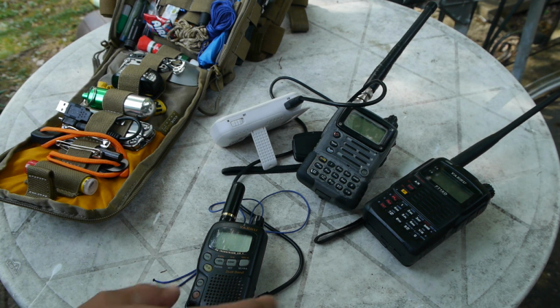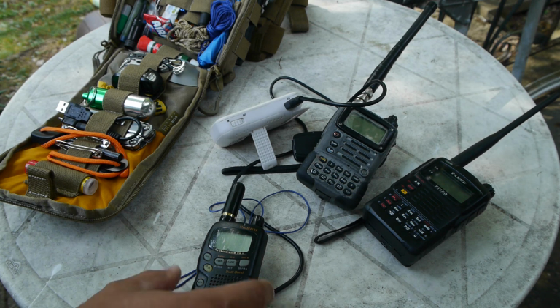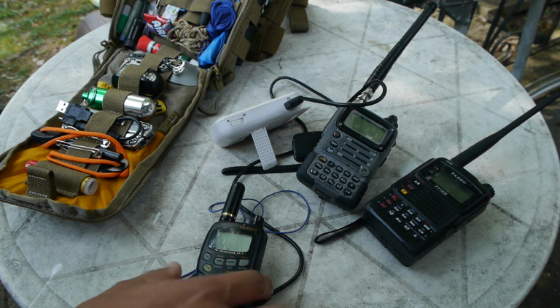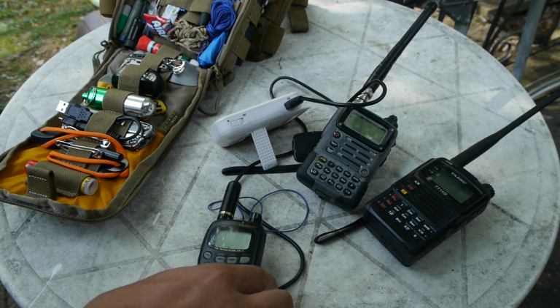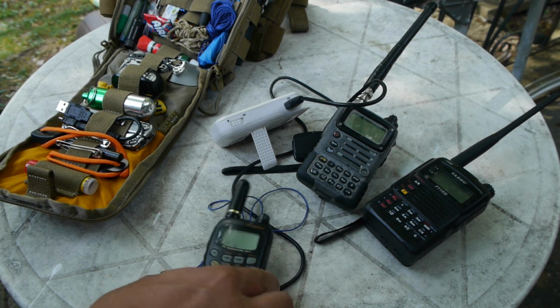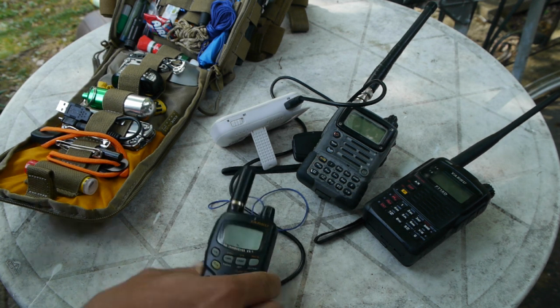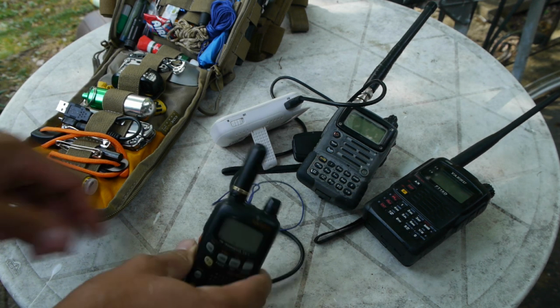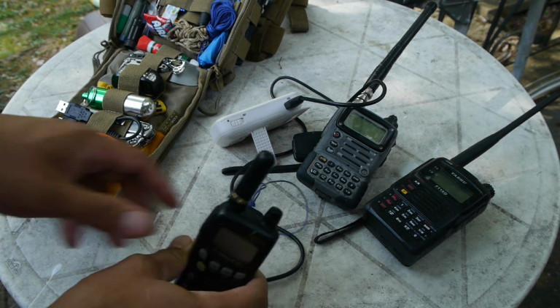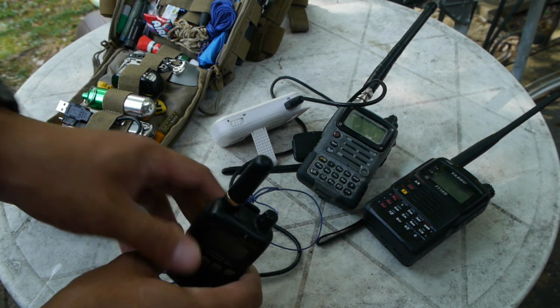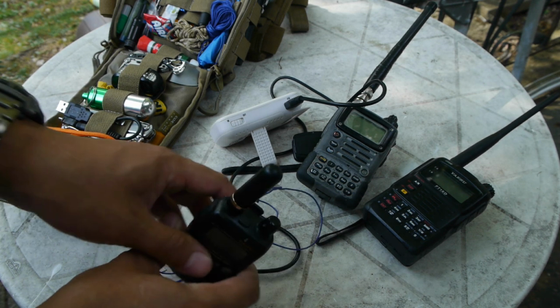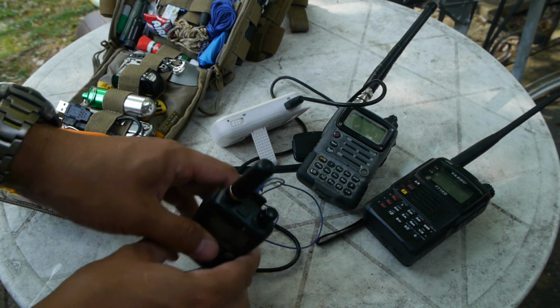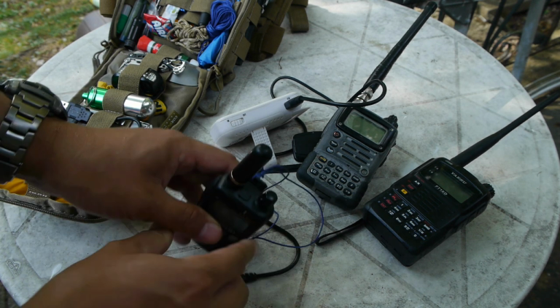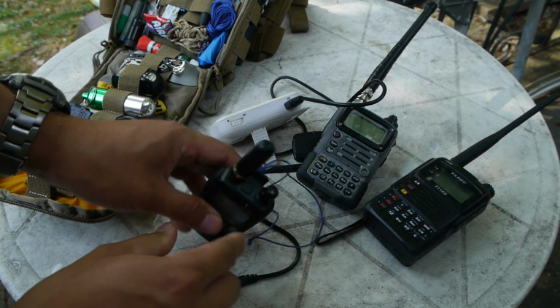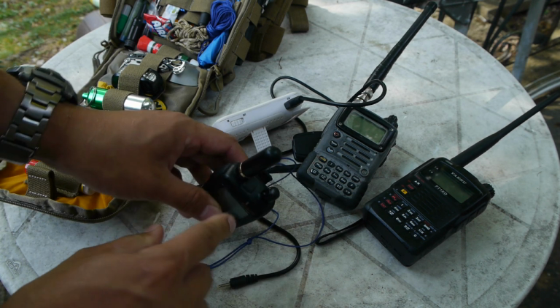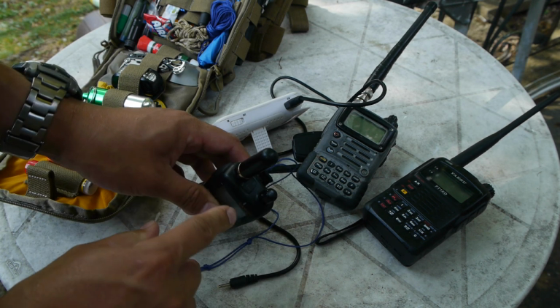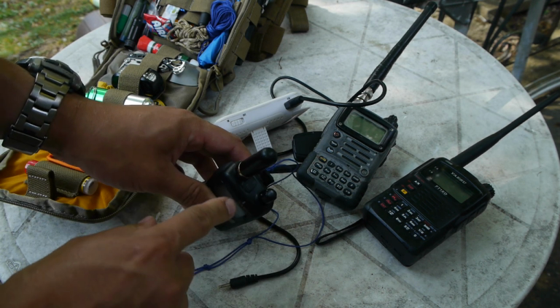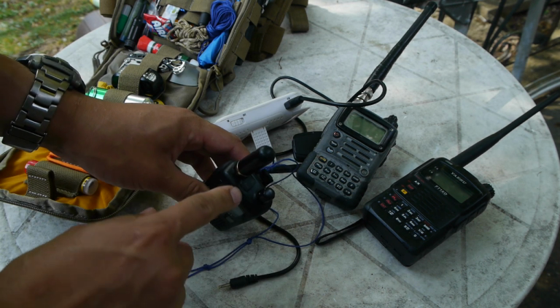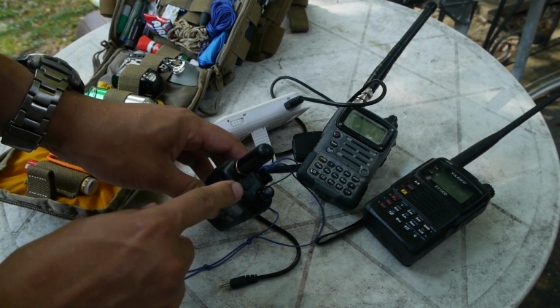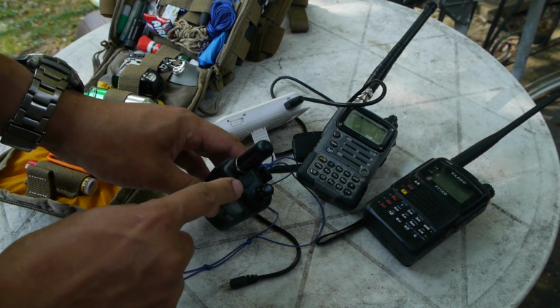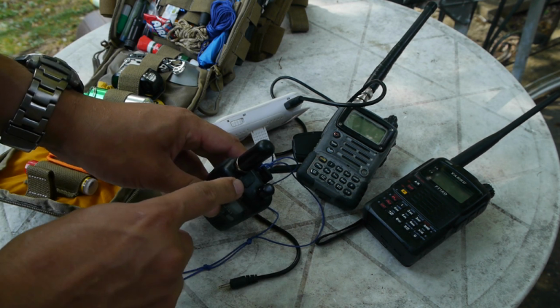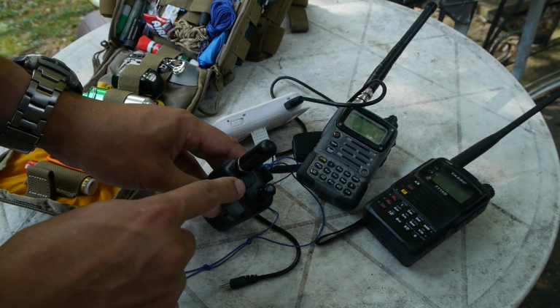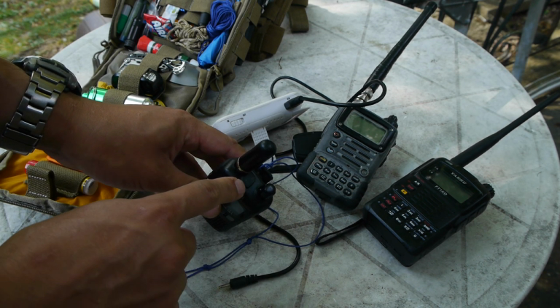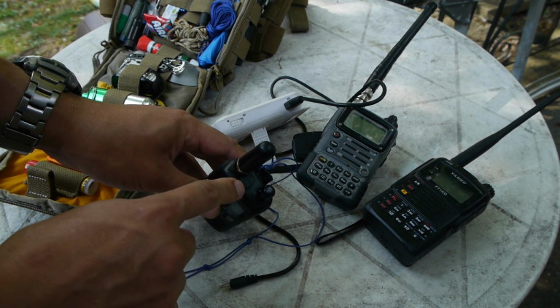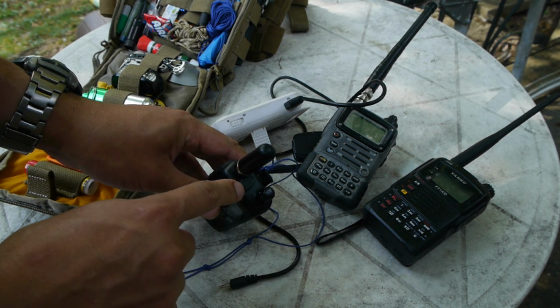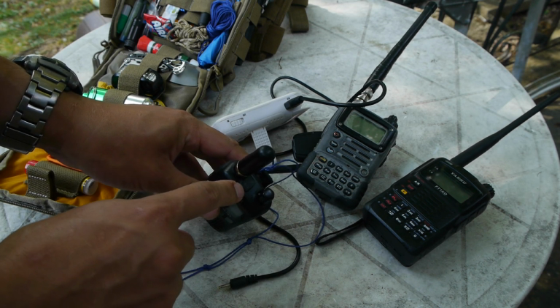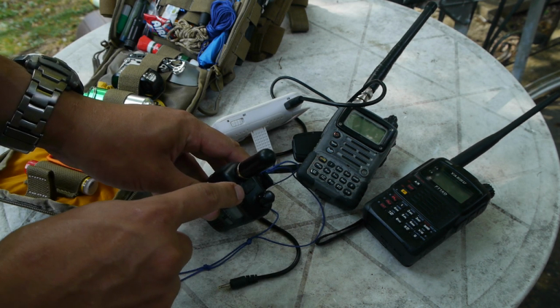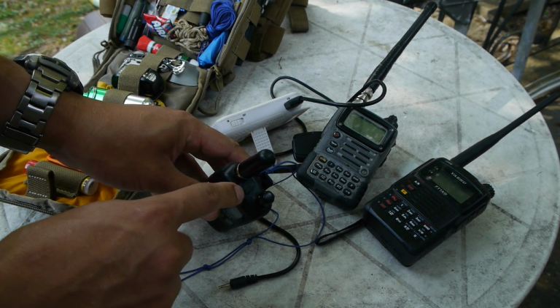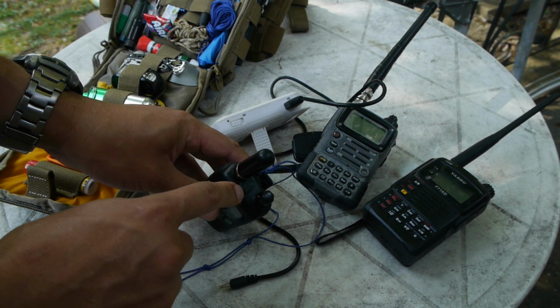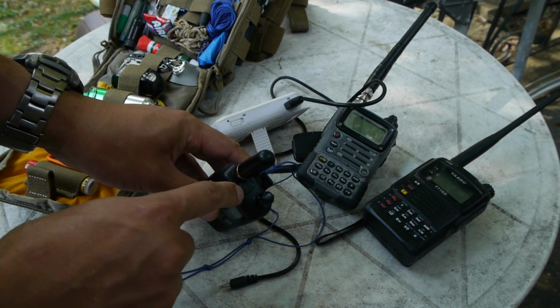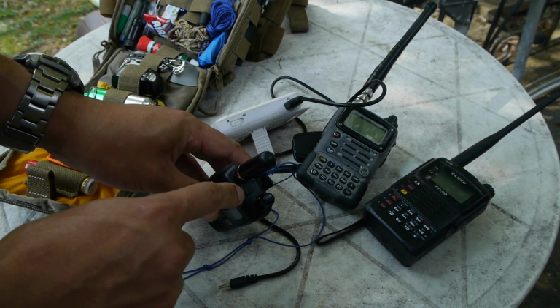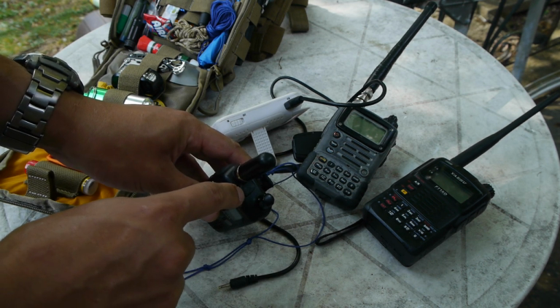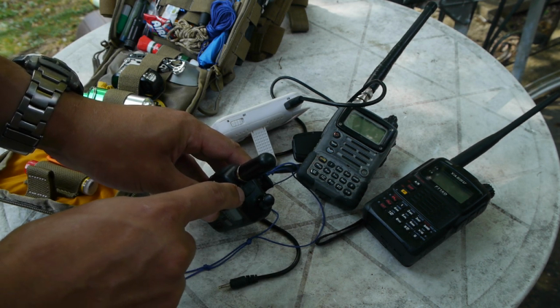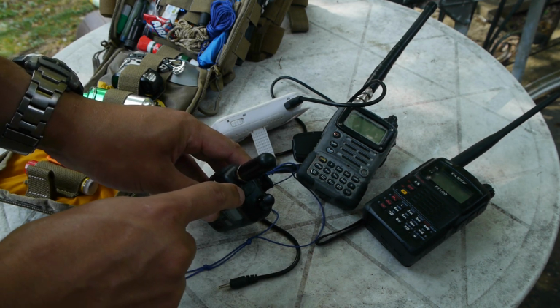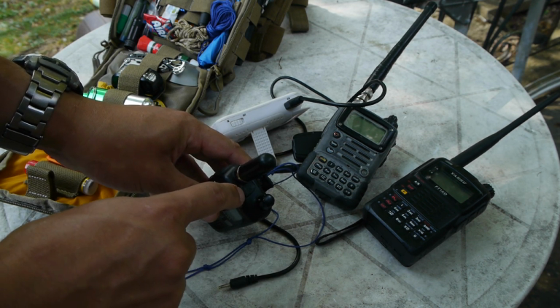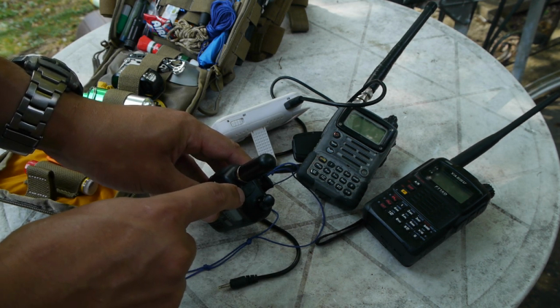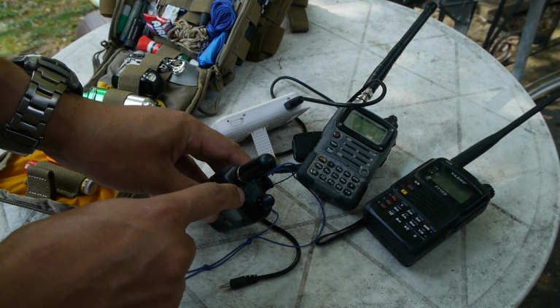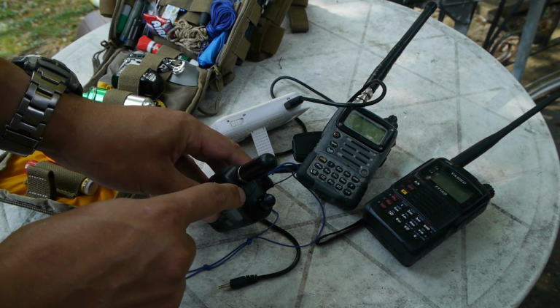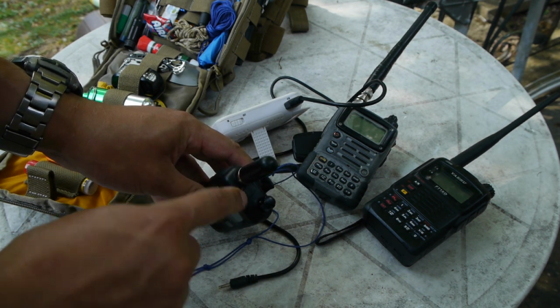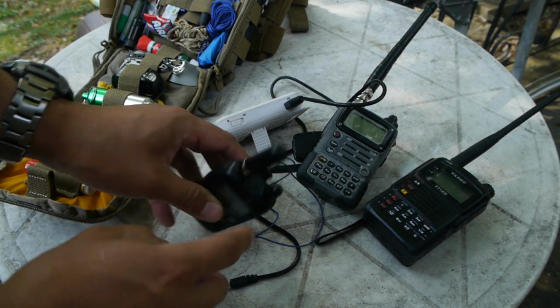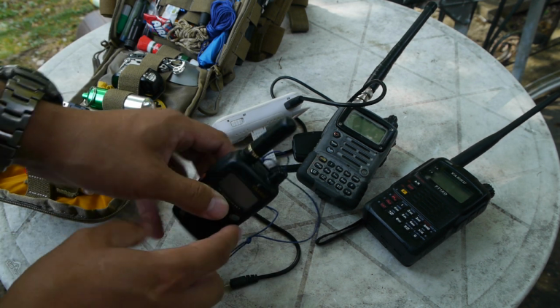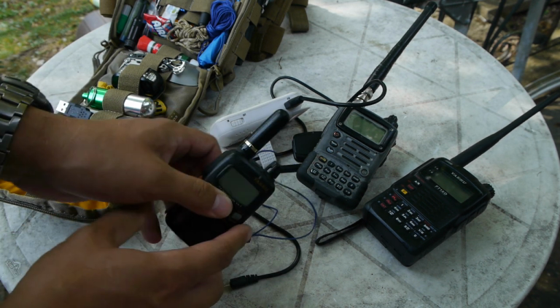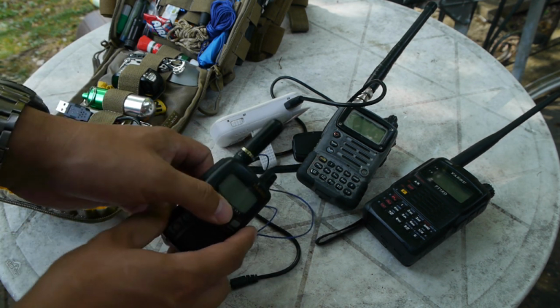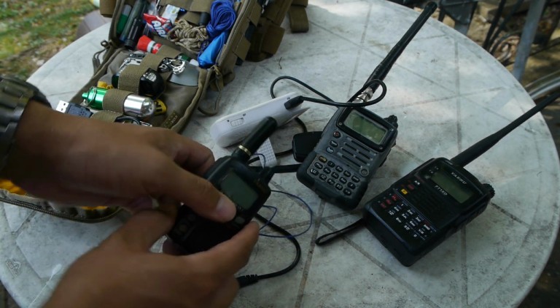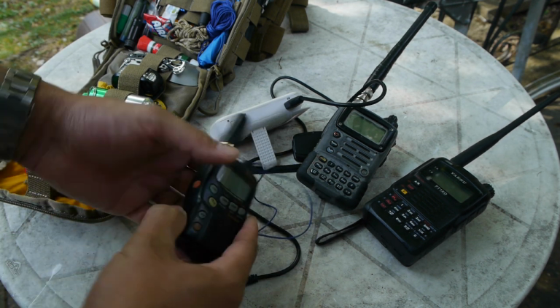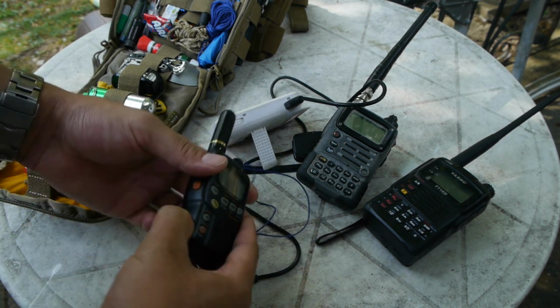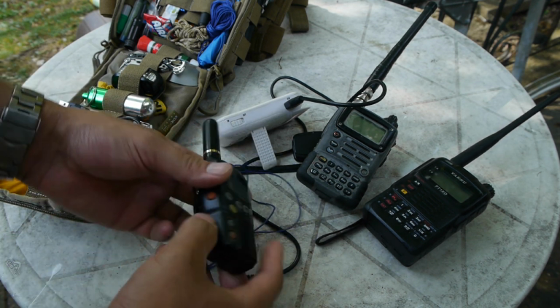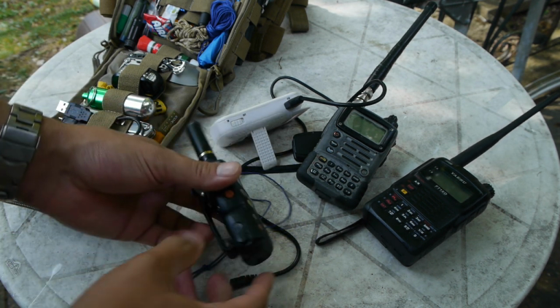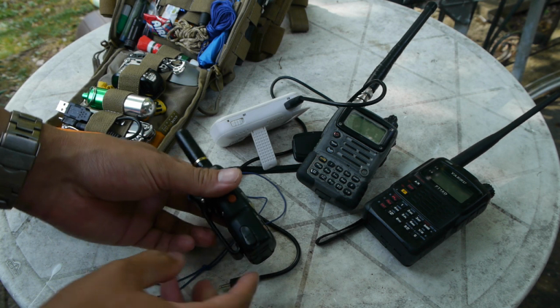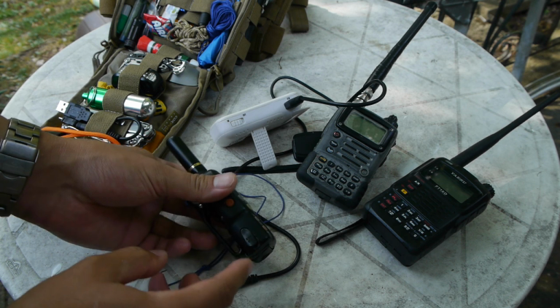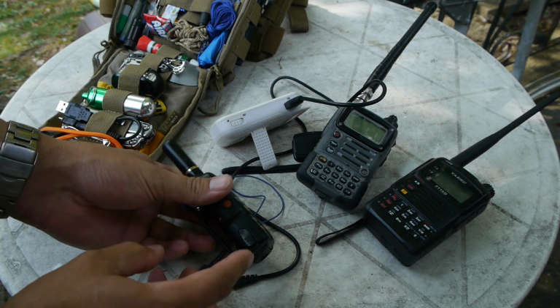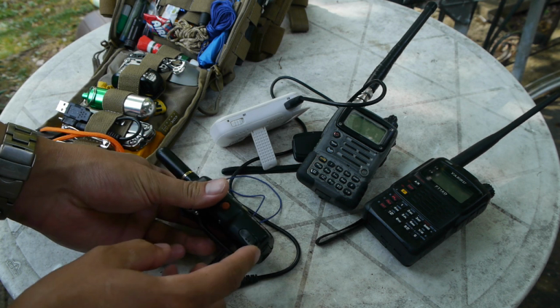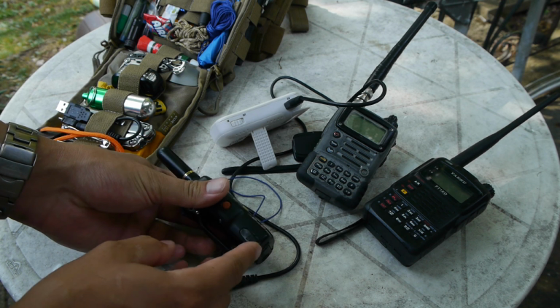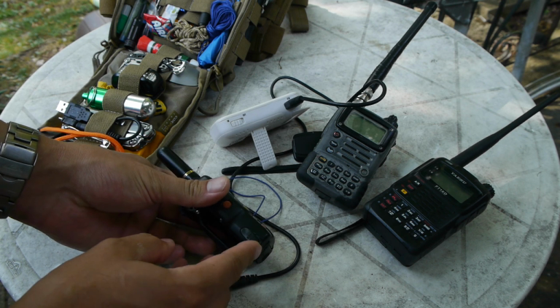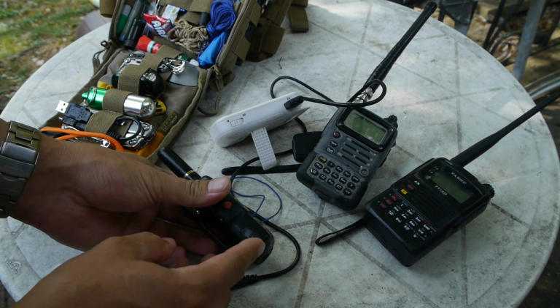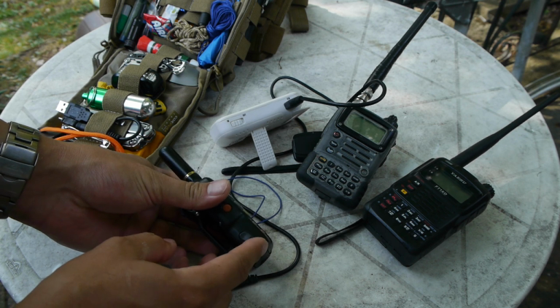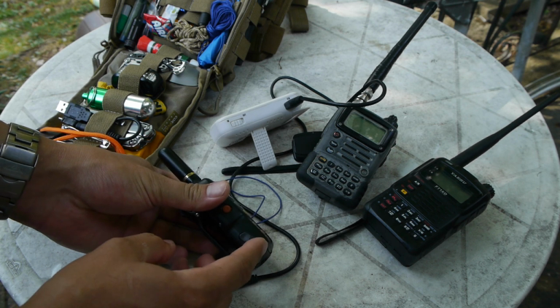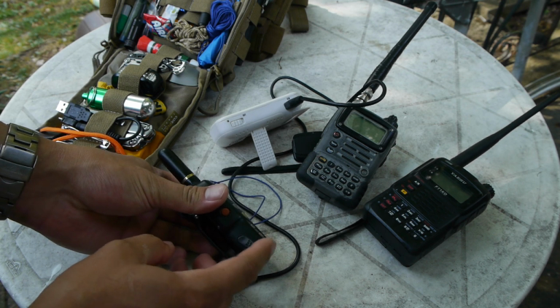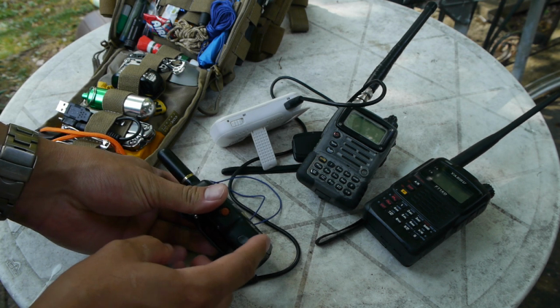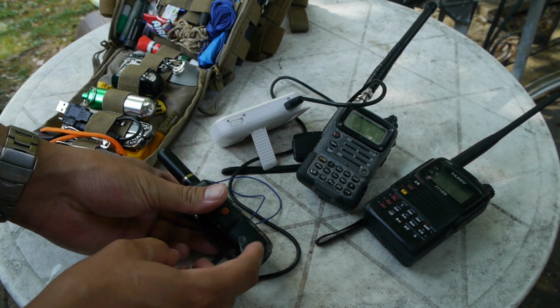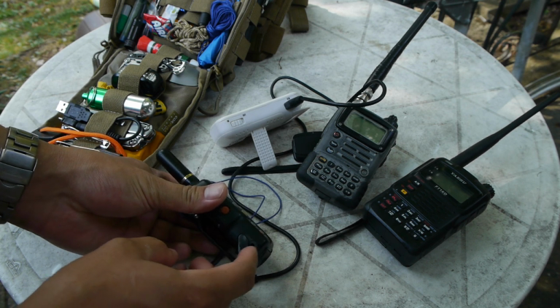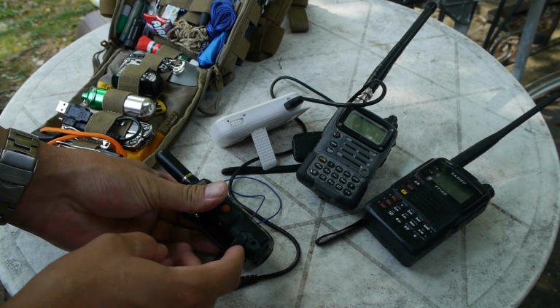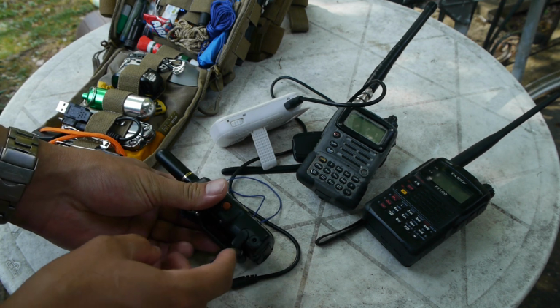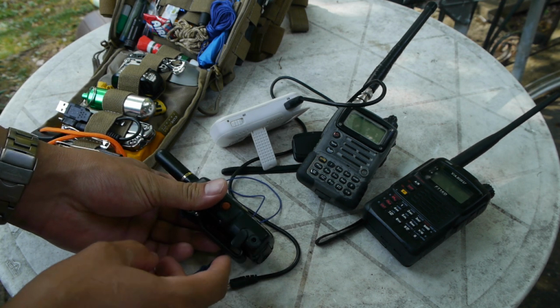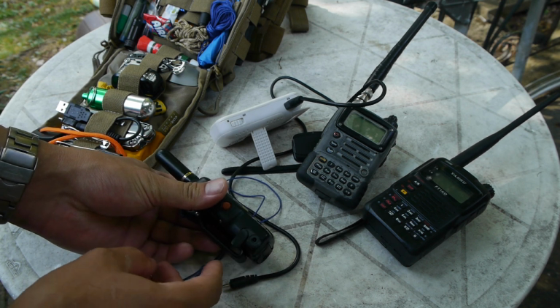On the top here you can see the microphone and earphone port, and then on the side you have the DC input port.